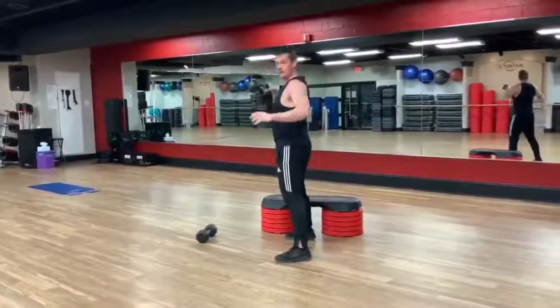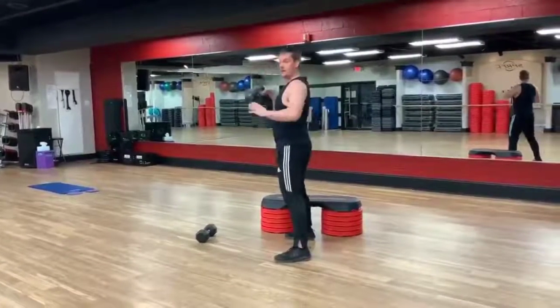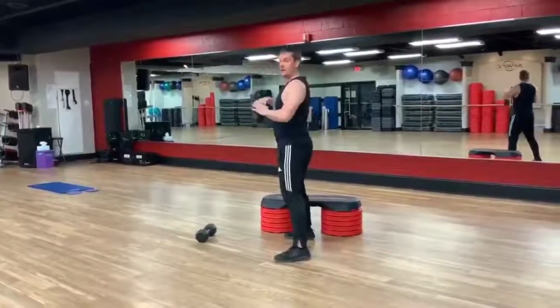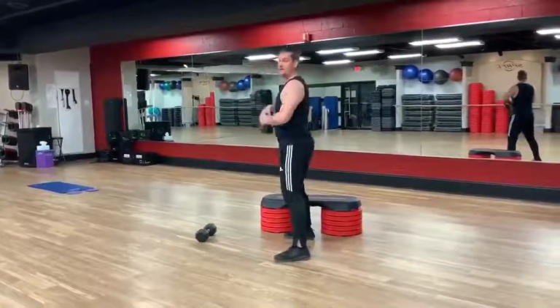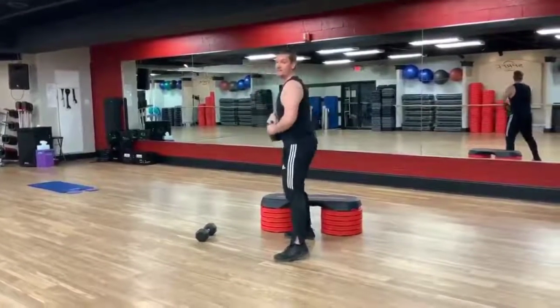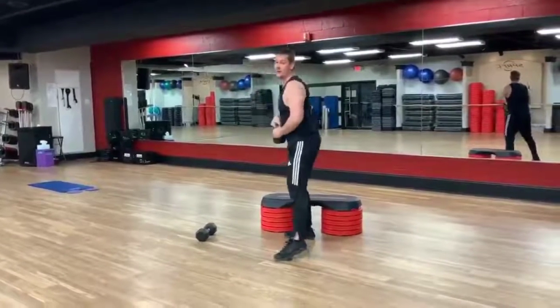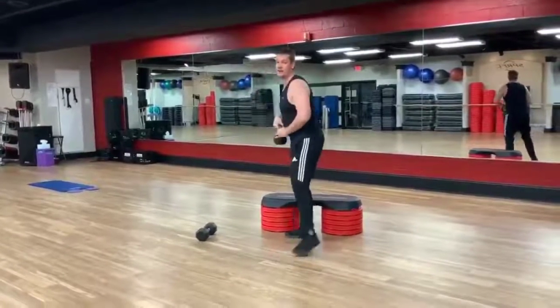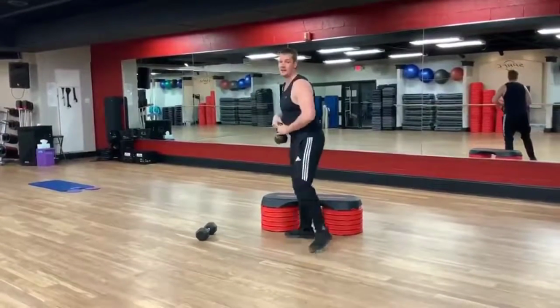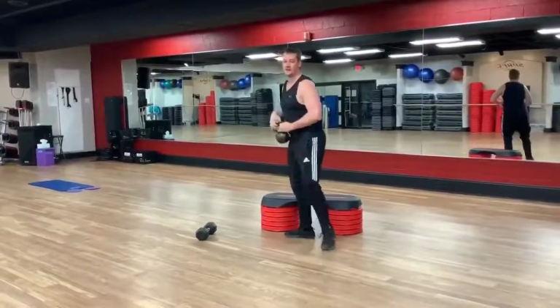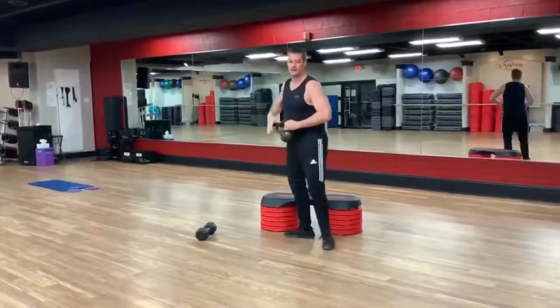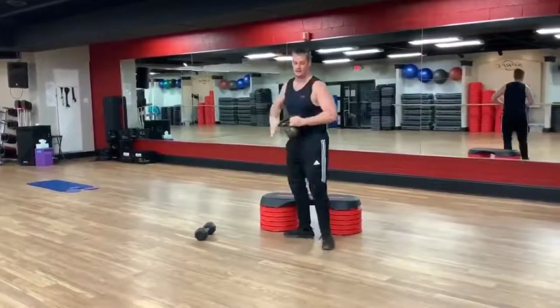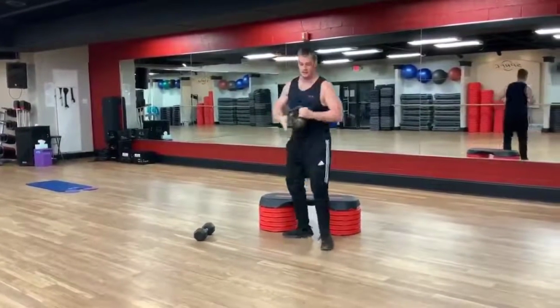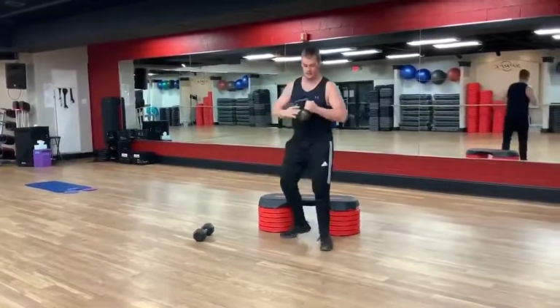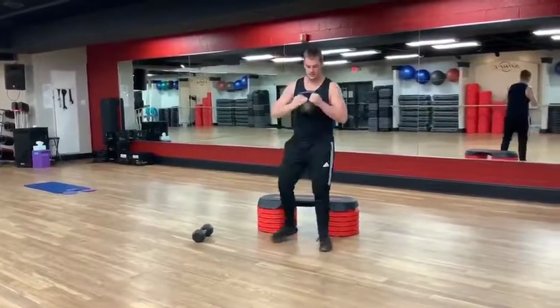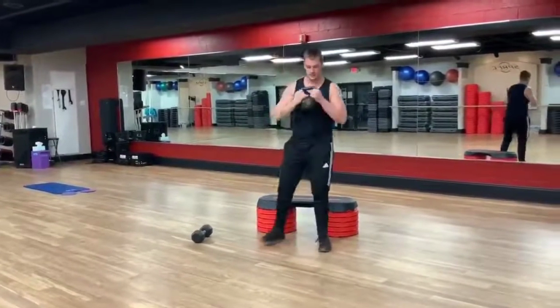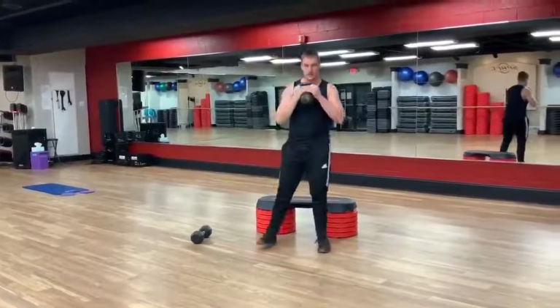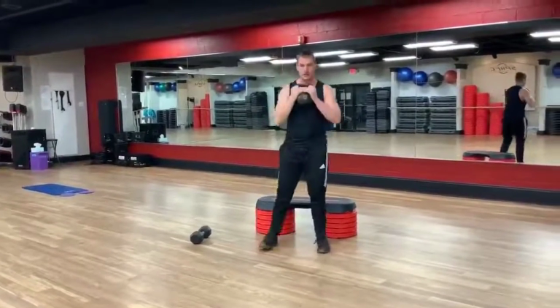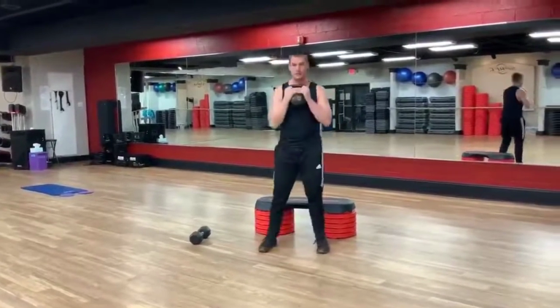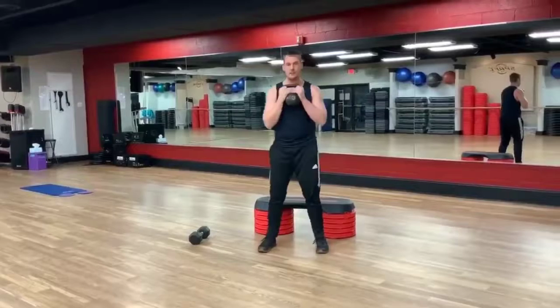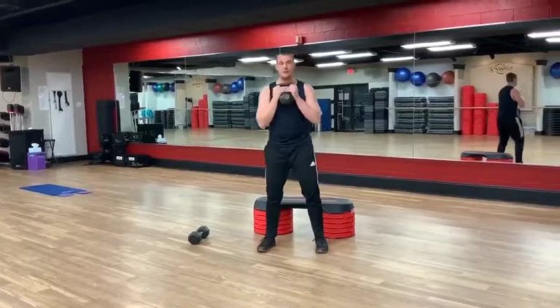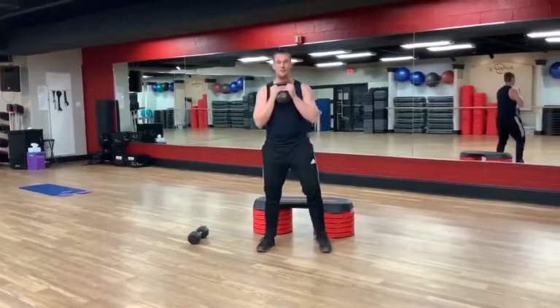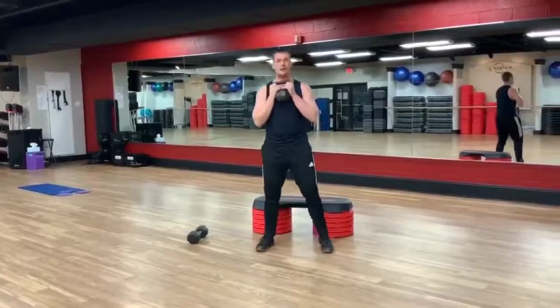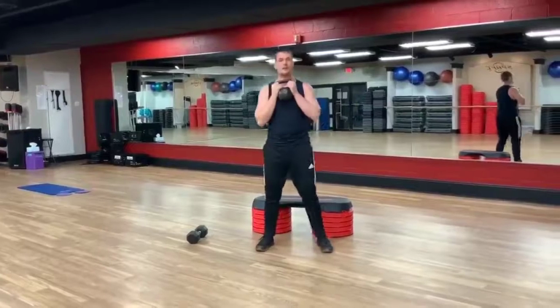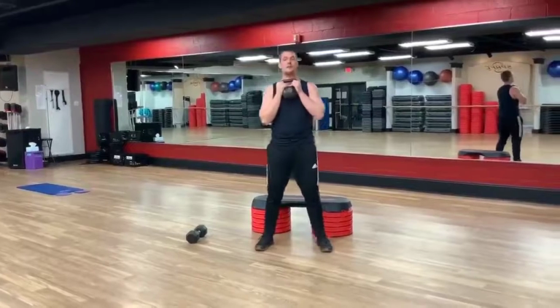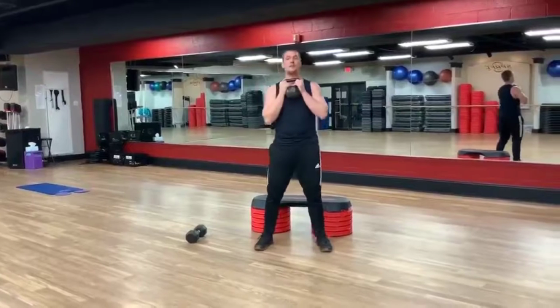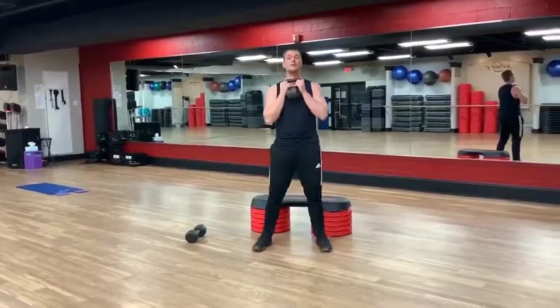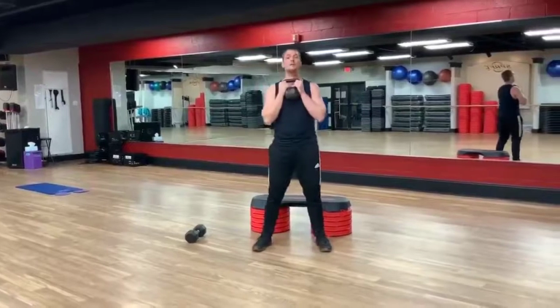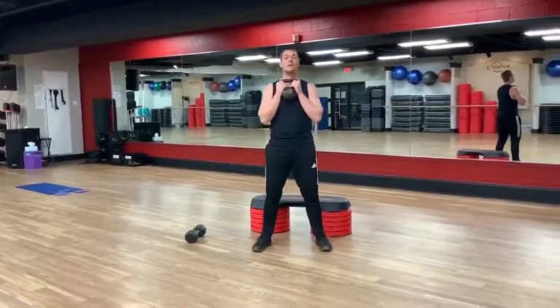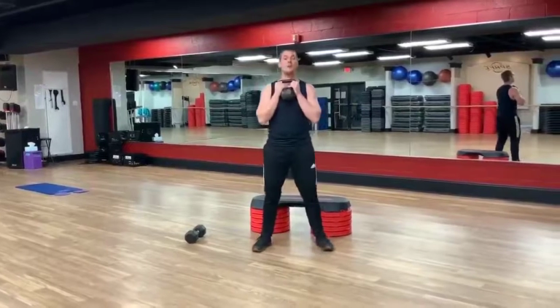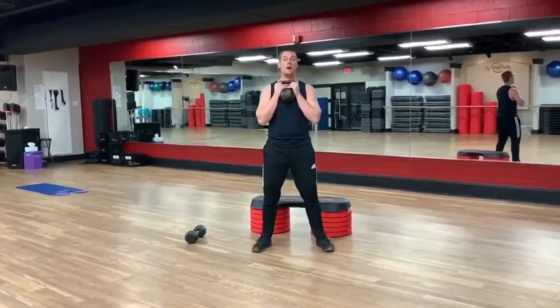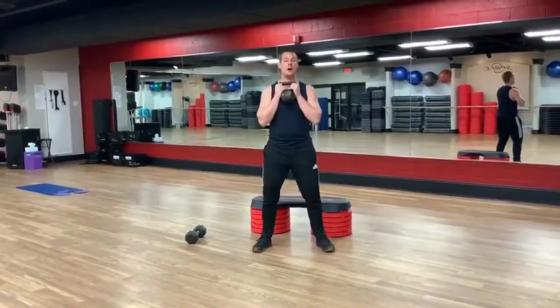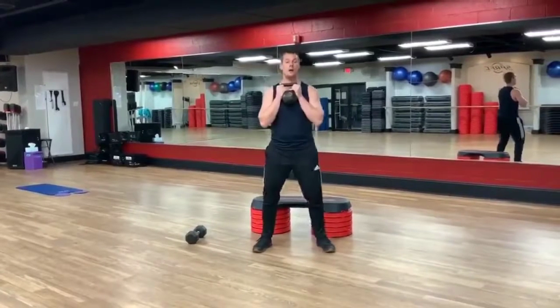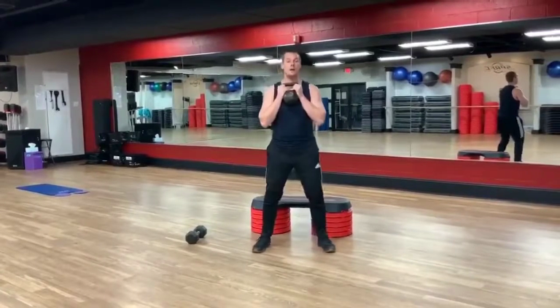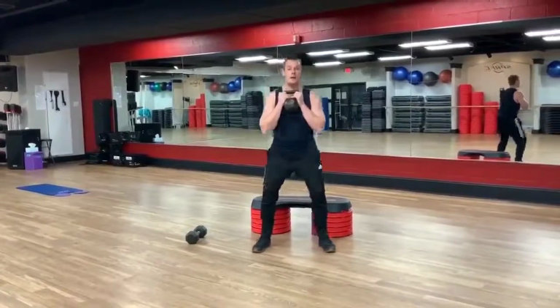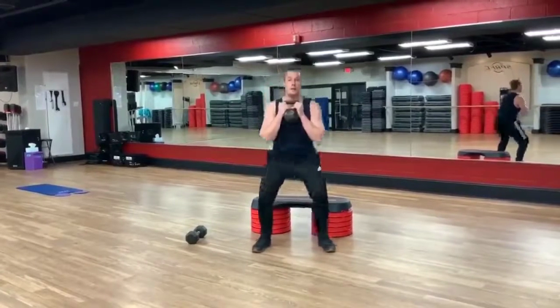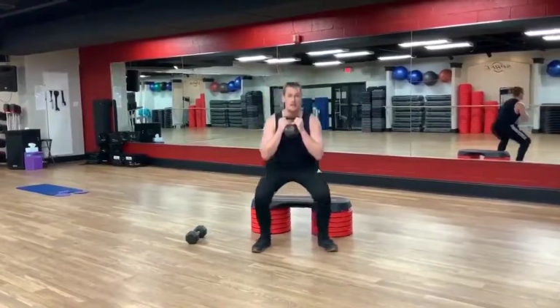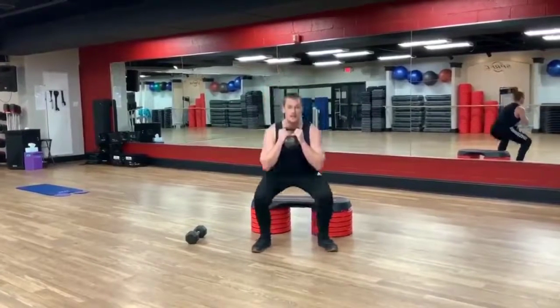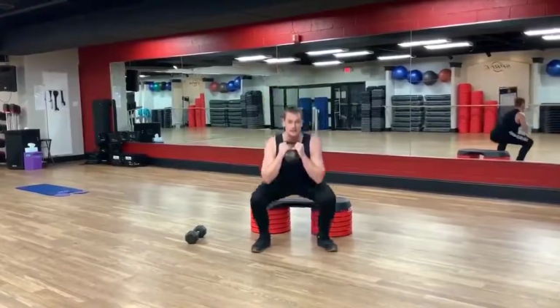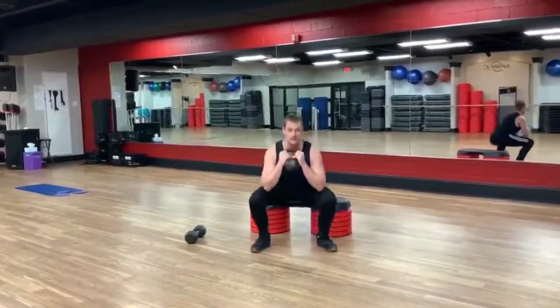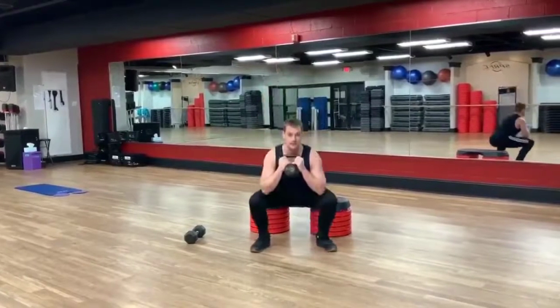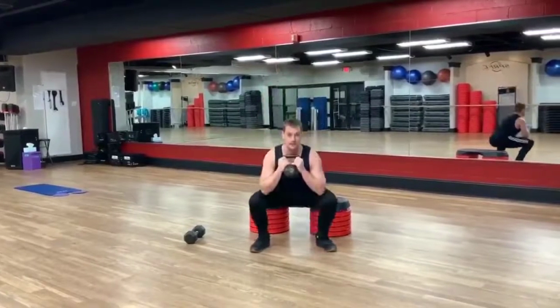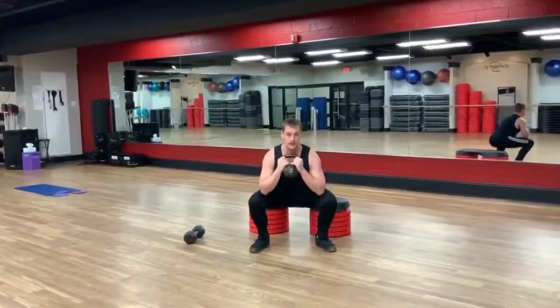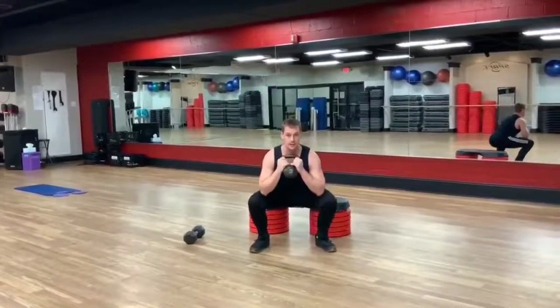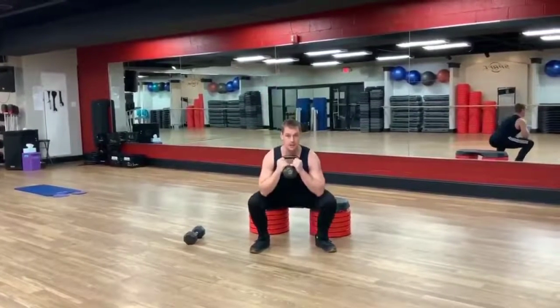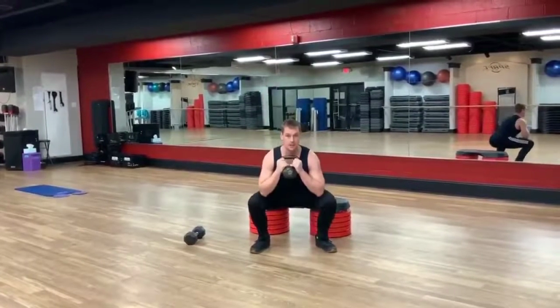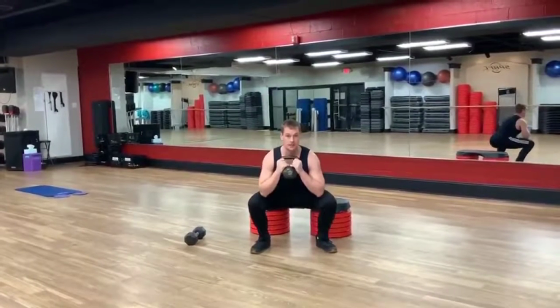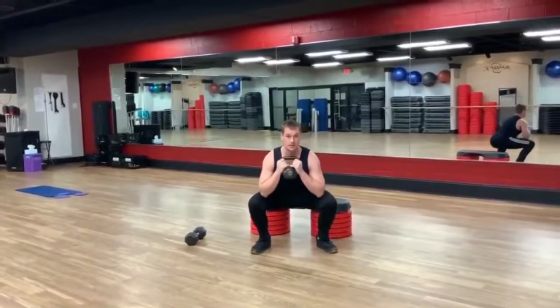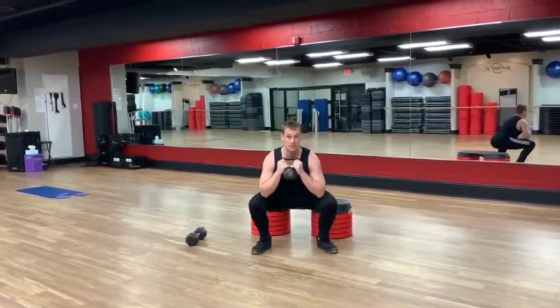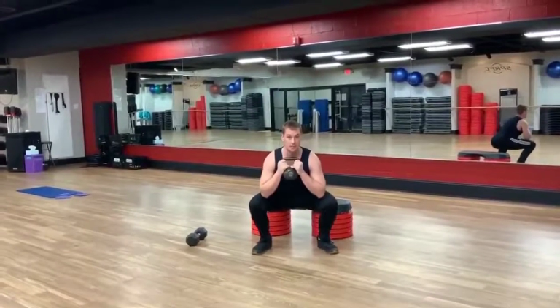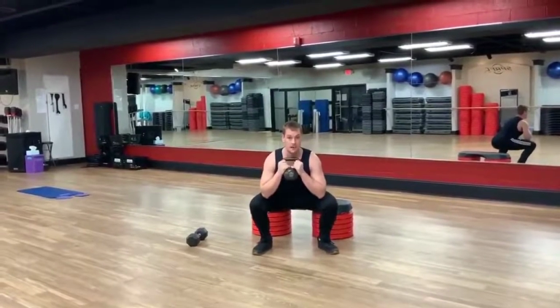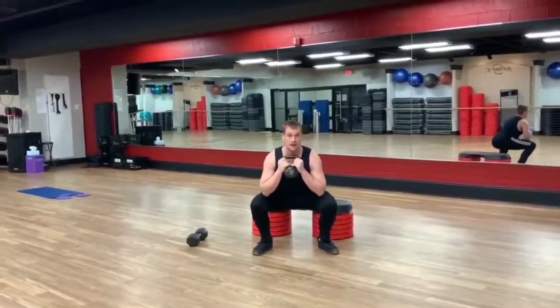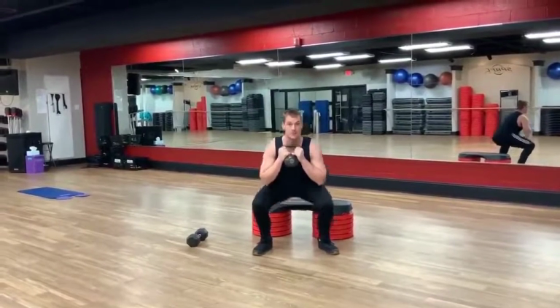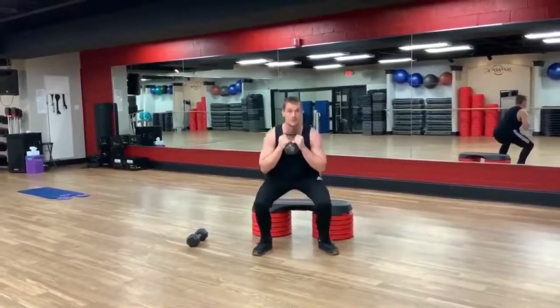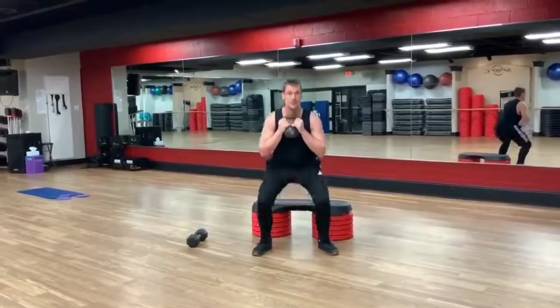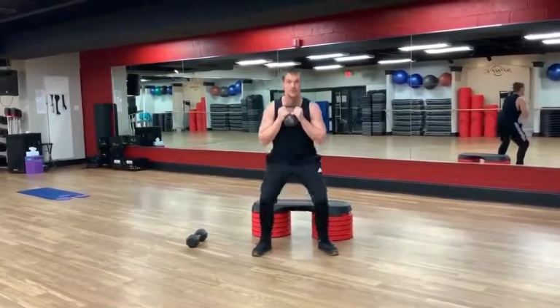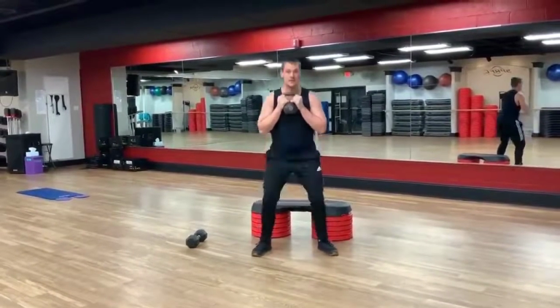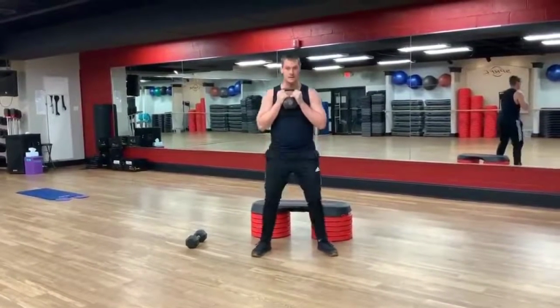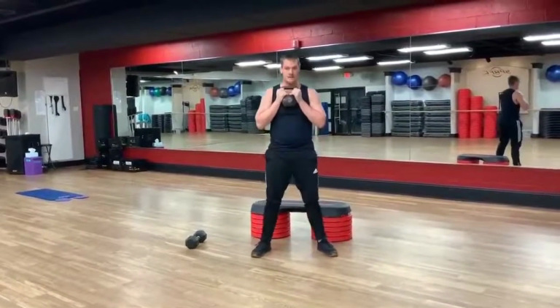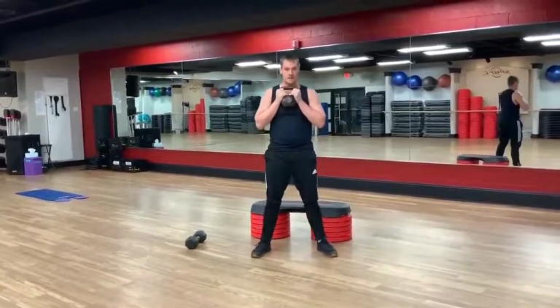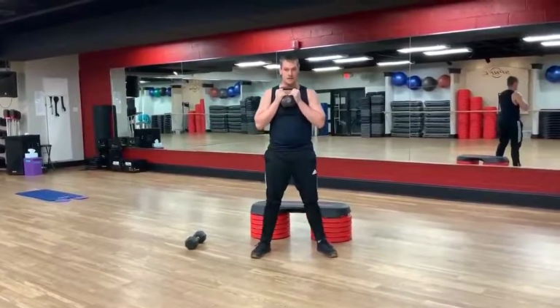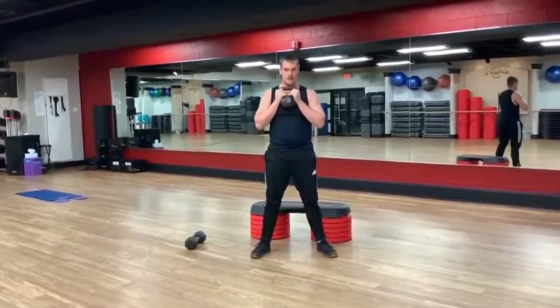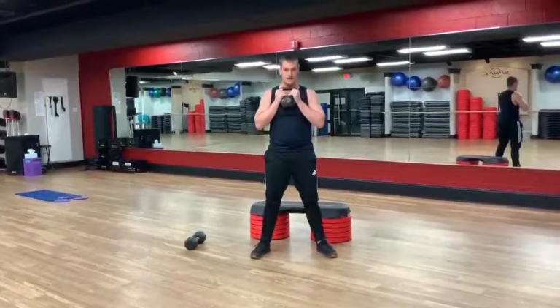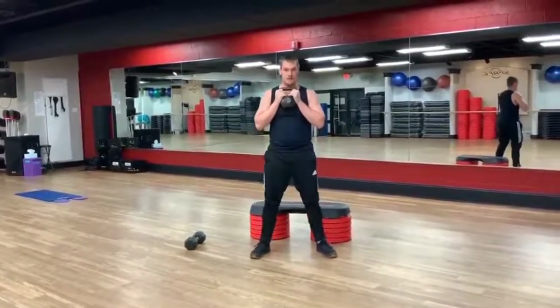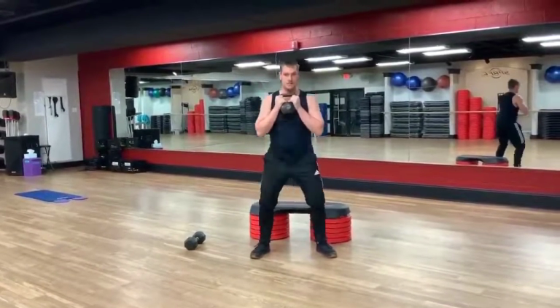Third exercise — kettlebell right in front. It's a sumo squat. Get nice and low, chest up, back straight, and come up.